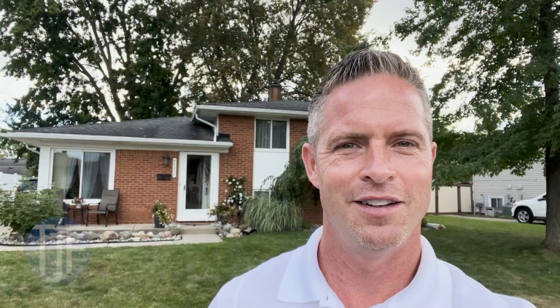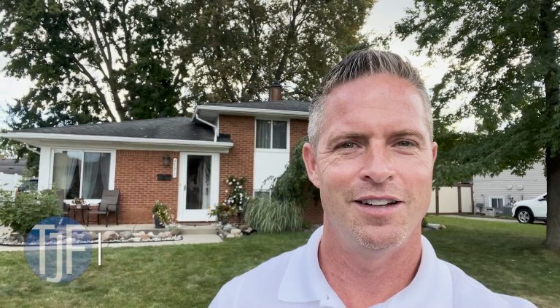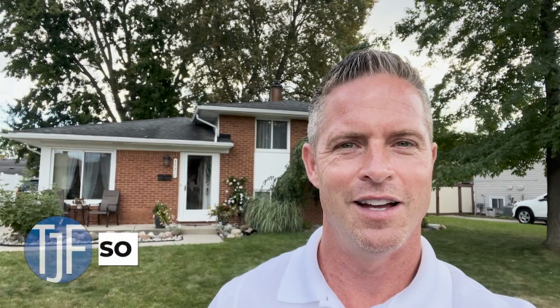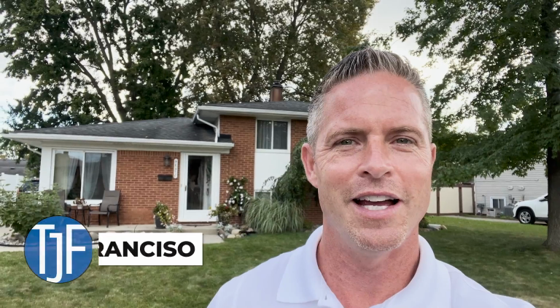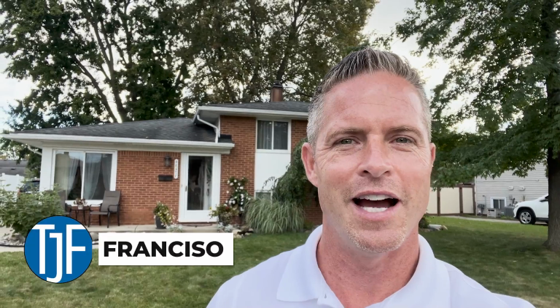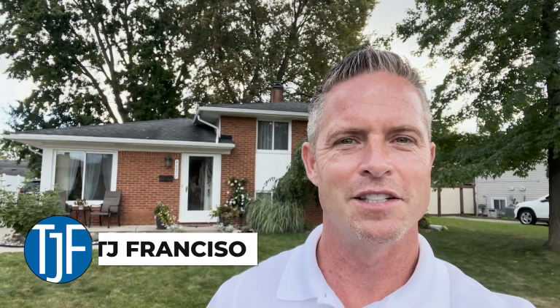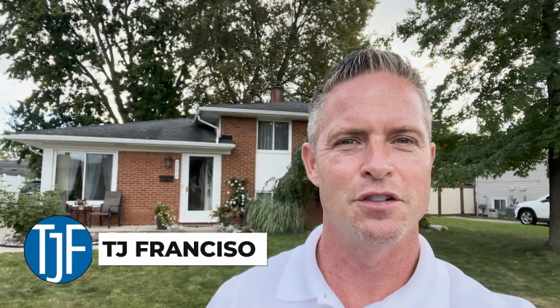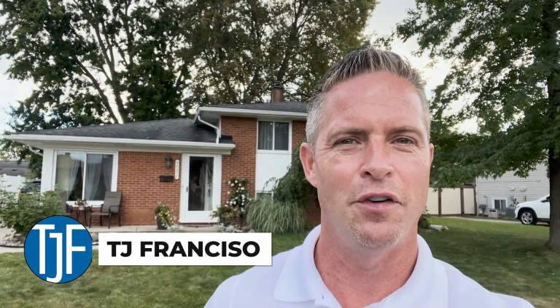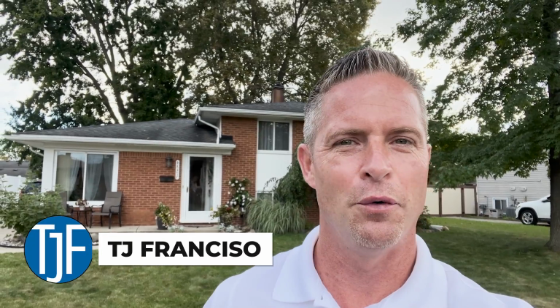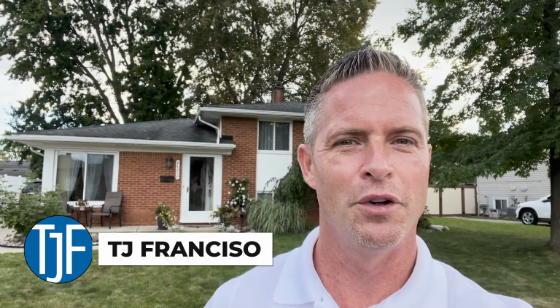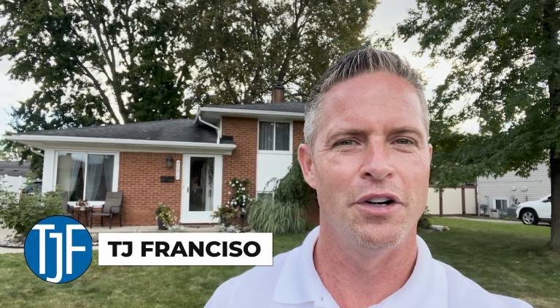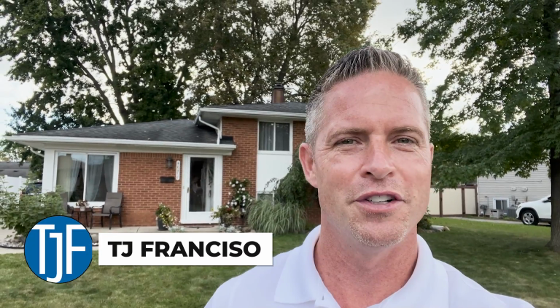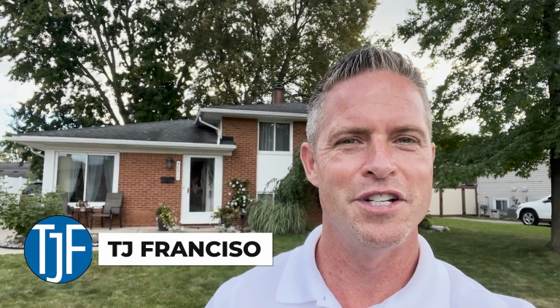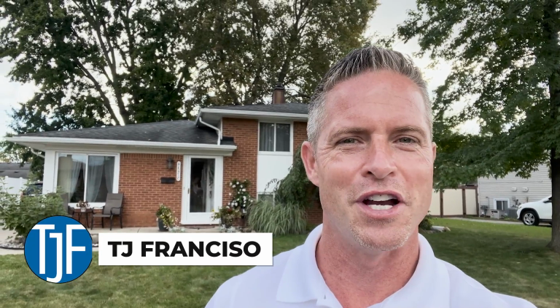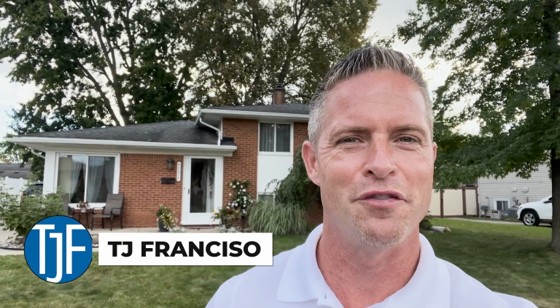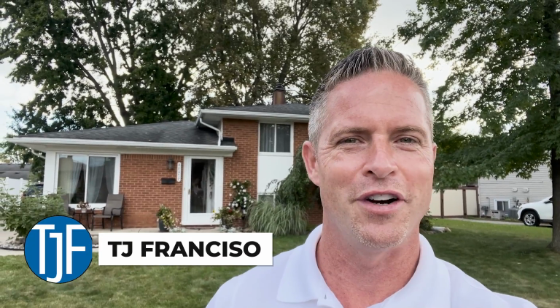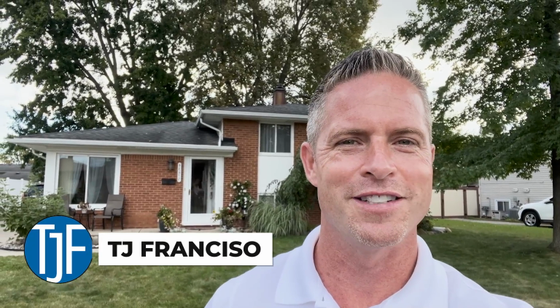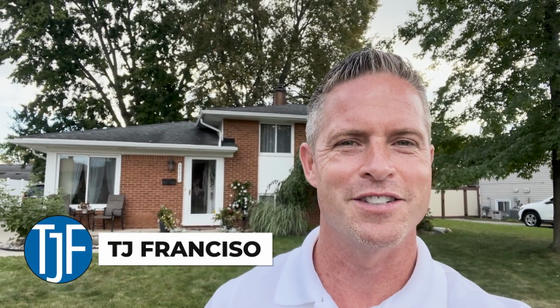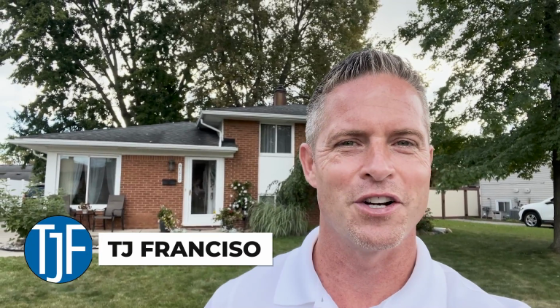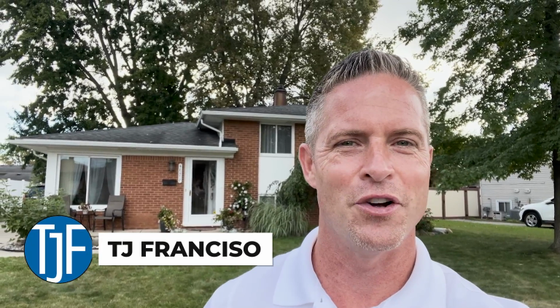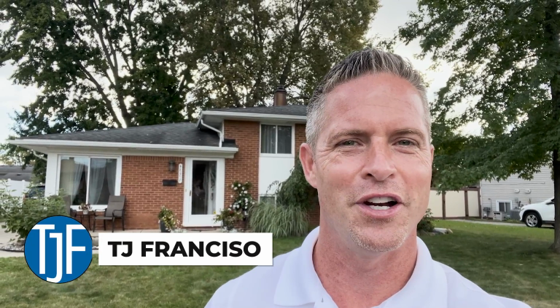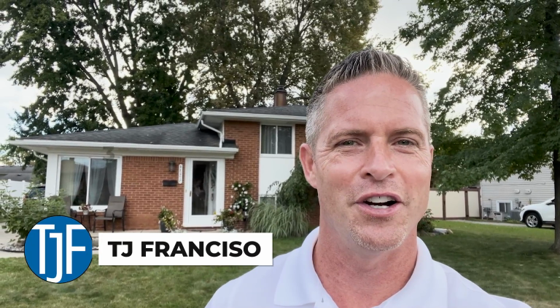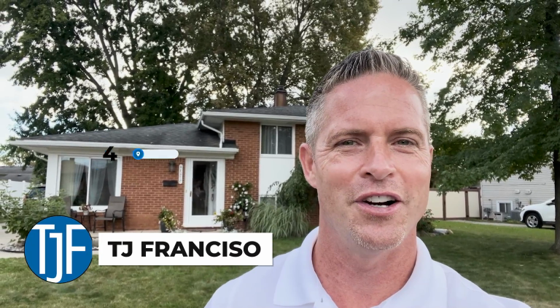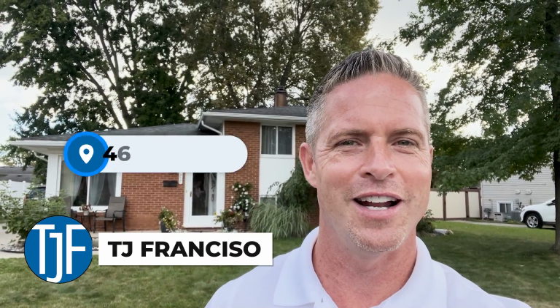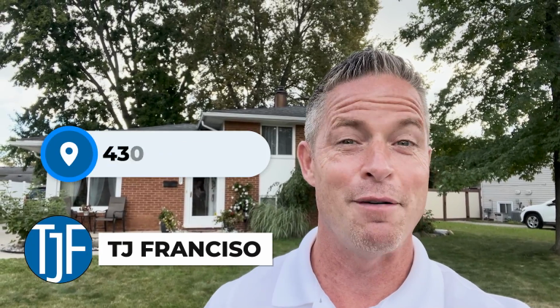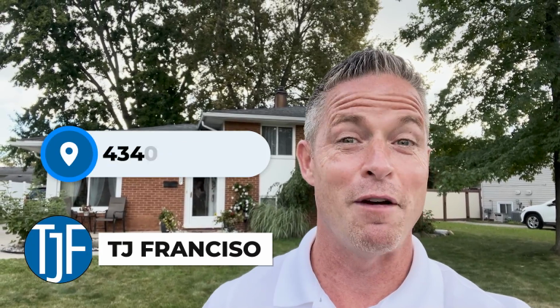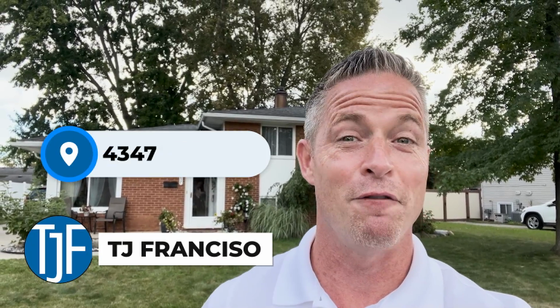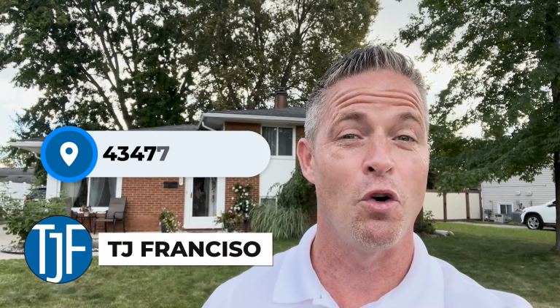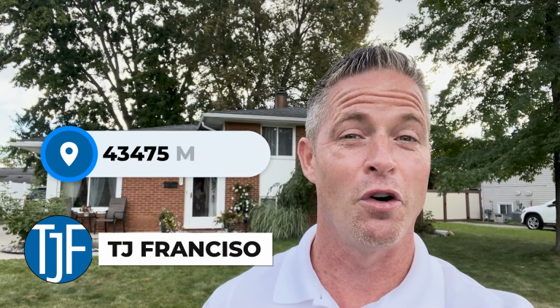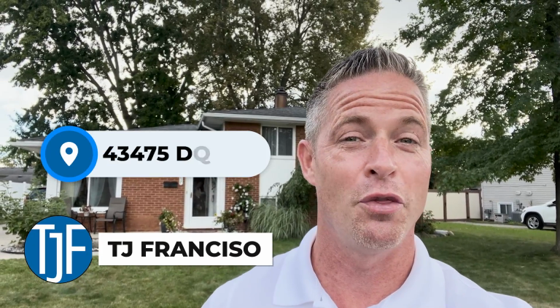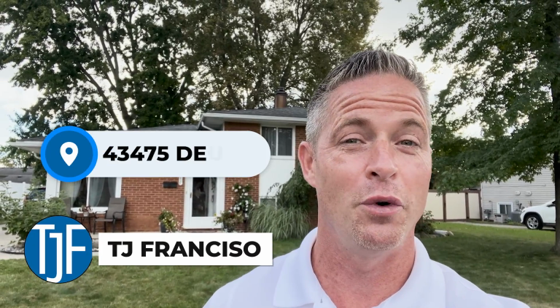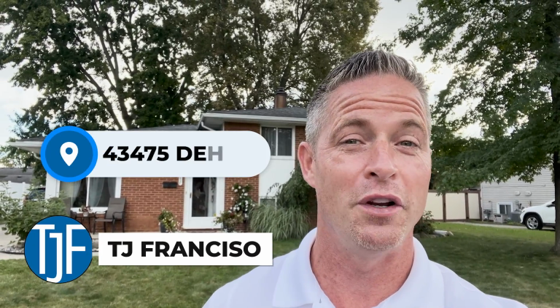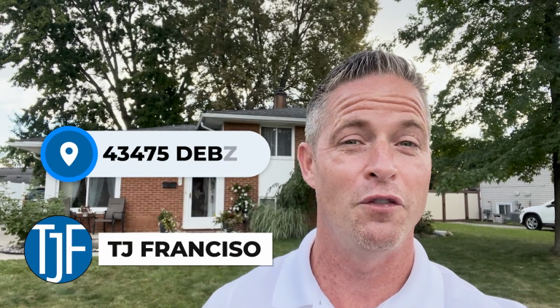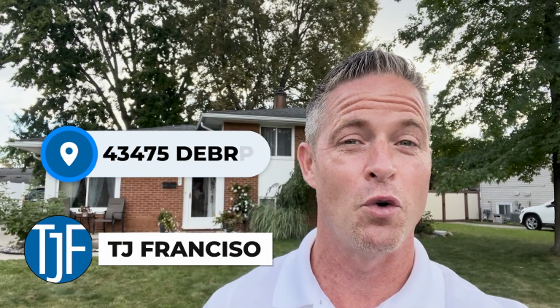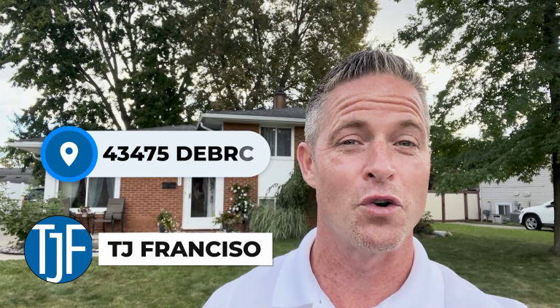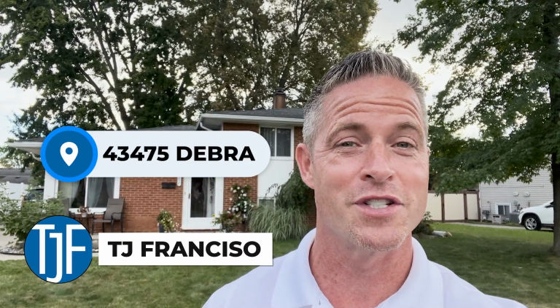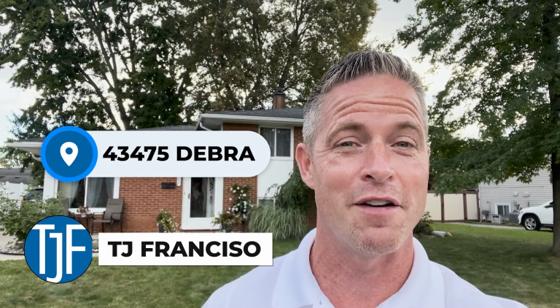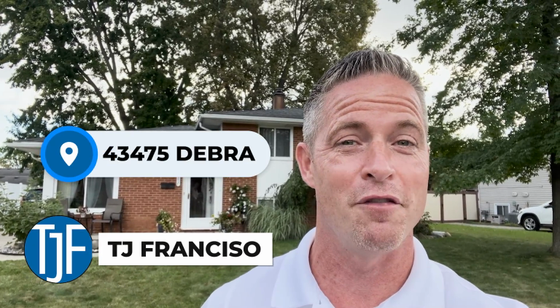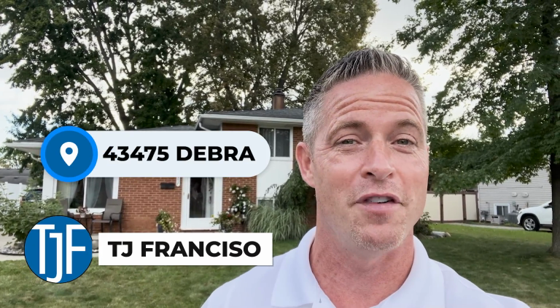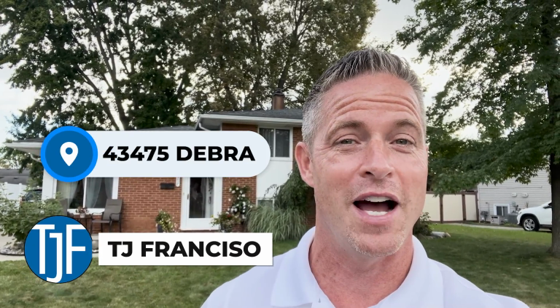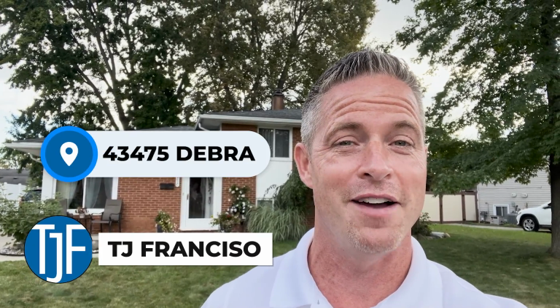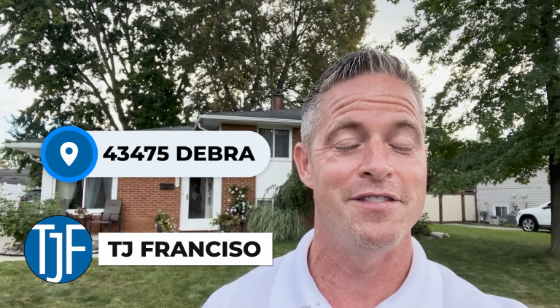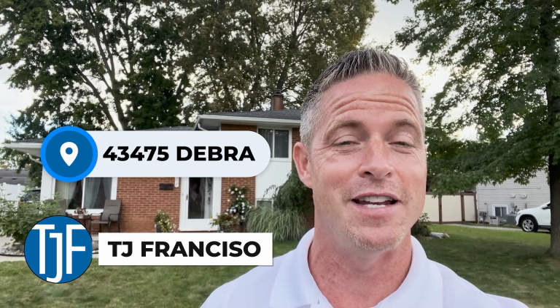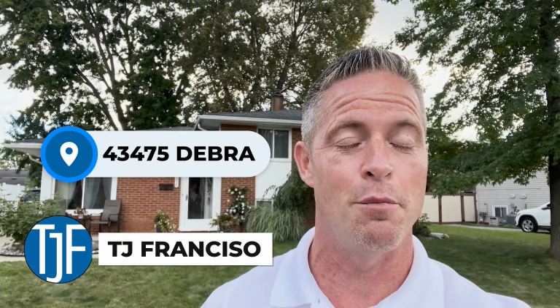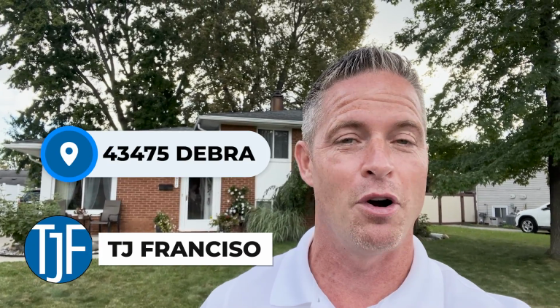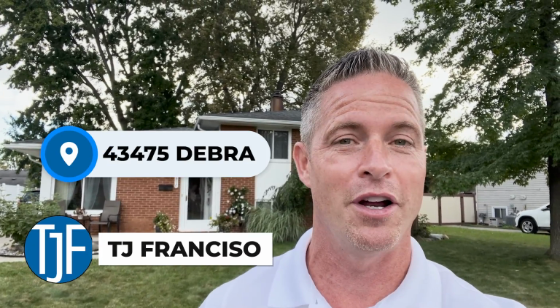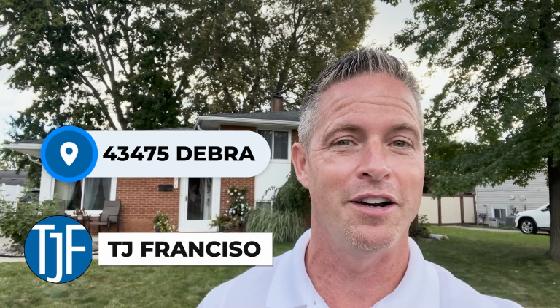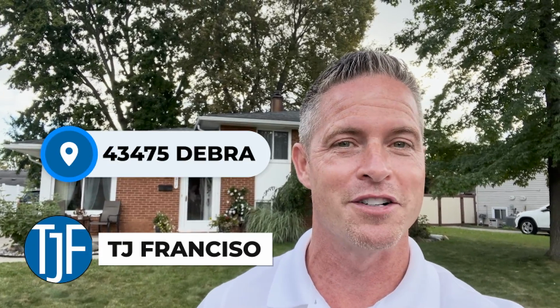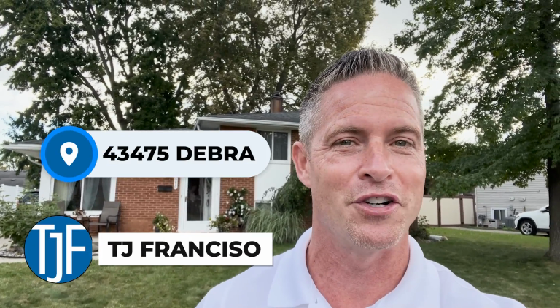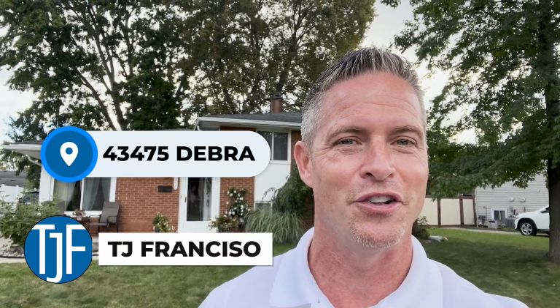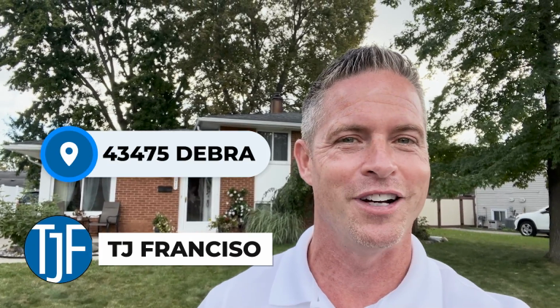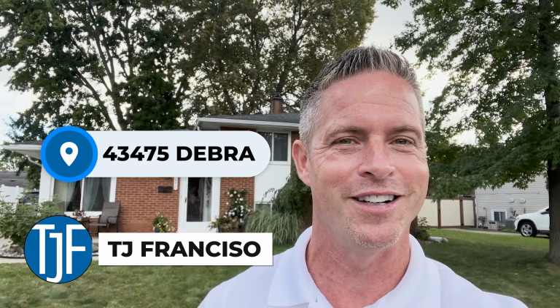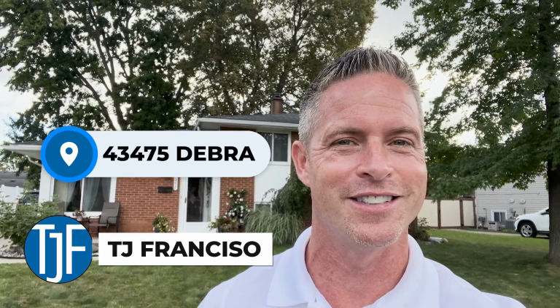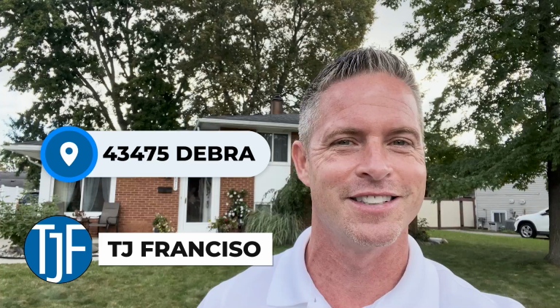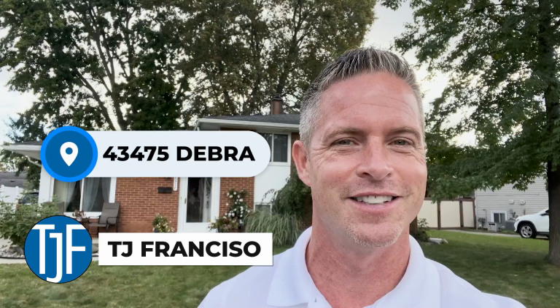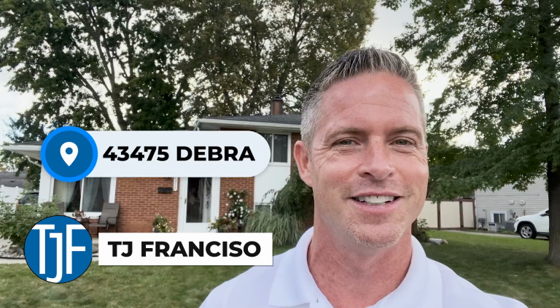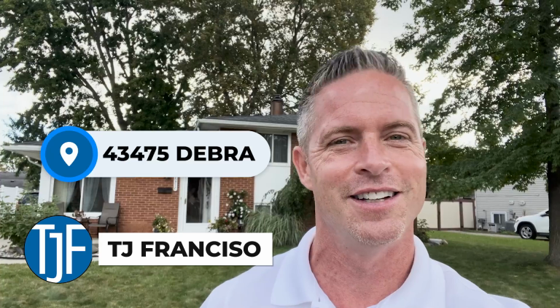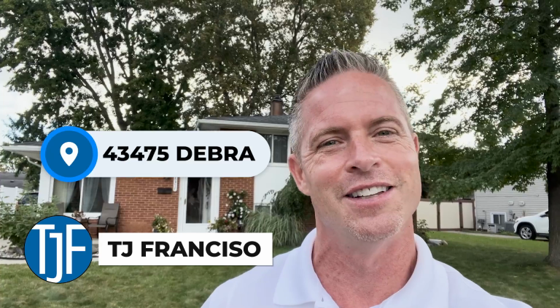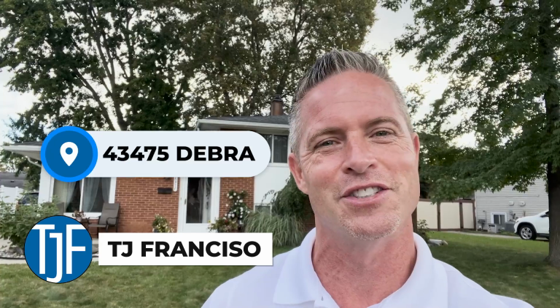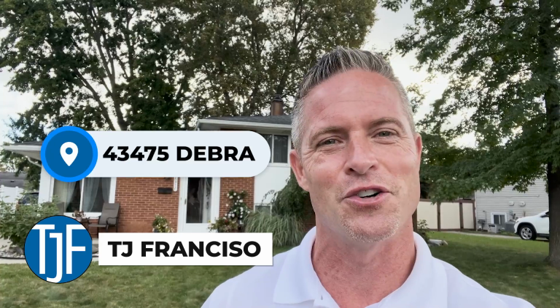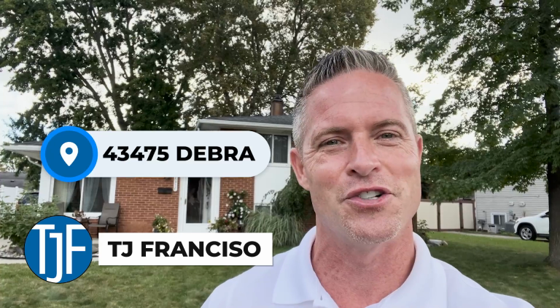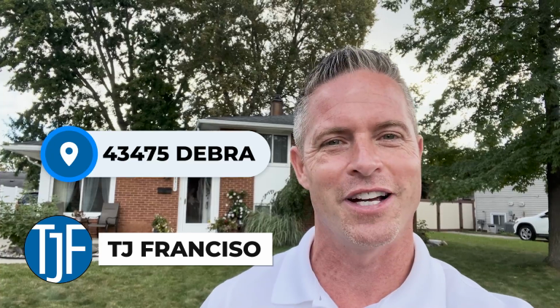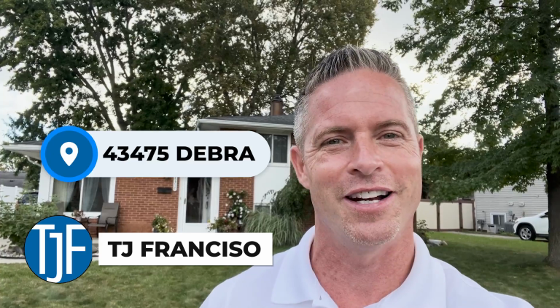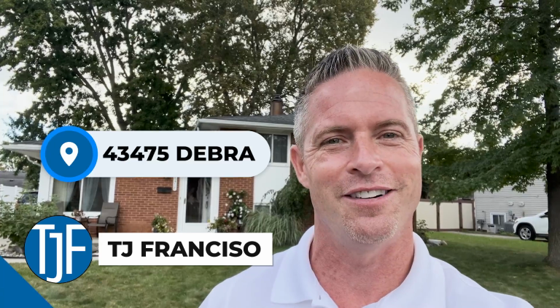Hey guys, it's your favorite realtor TJ Francisco here and I'm at 43475 Deborah here in Sterling Heights. Let's go check it out.